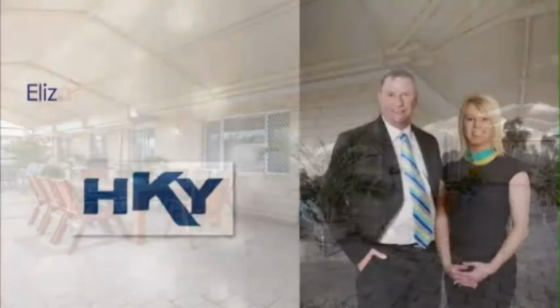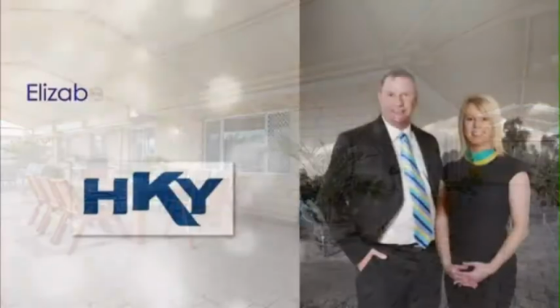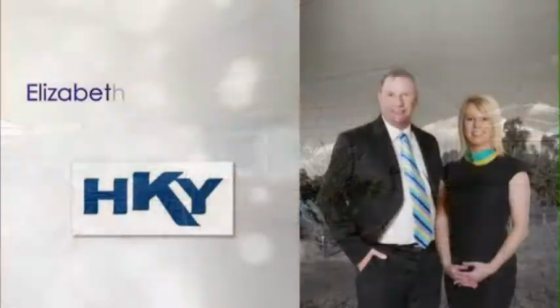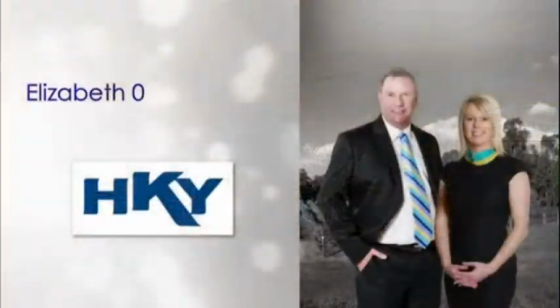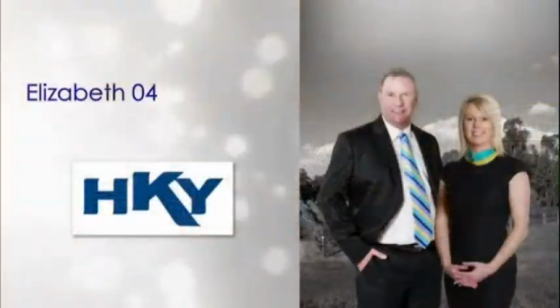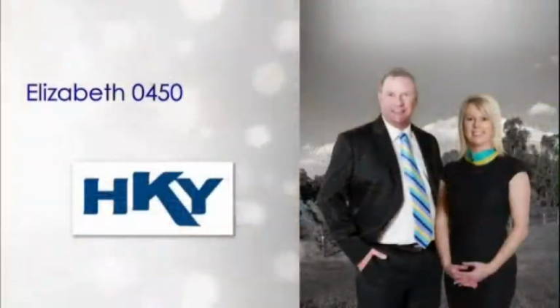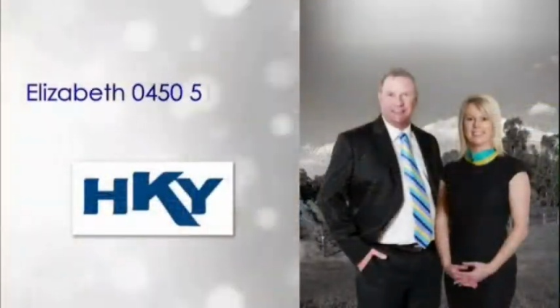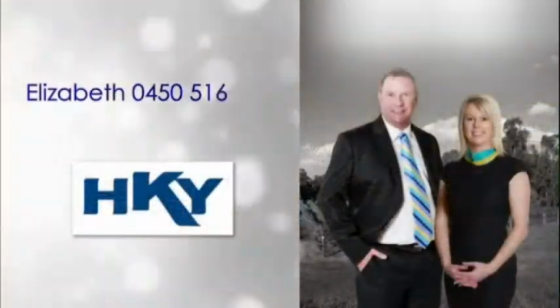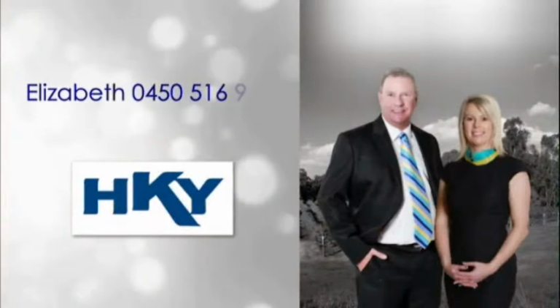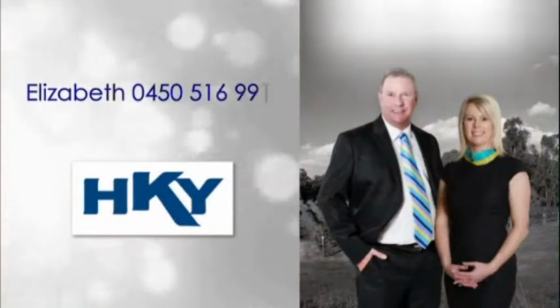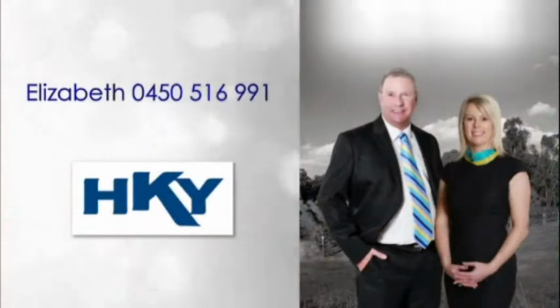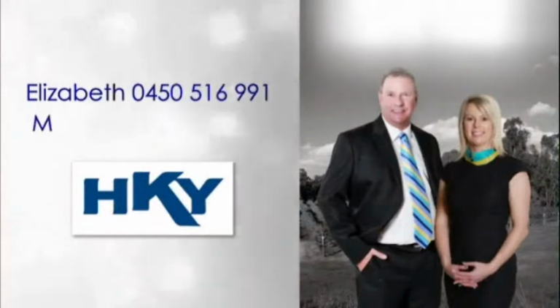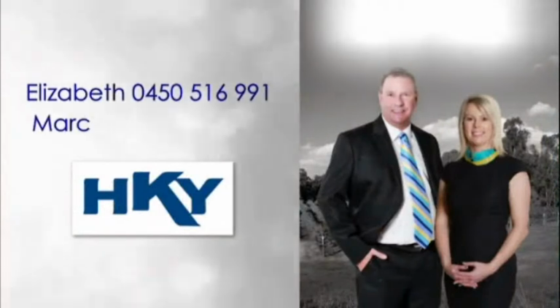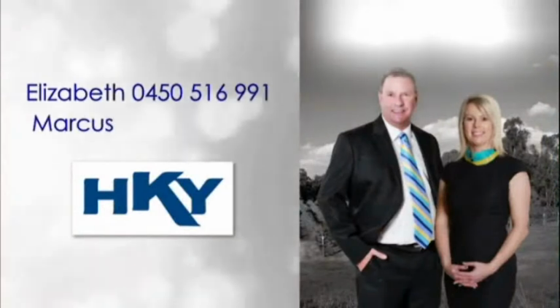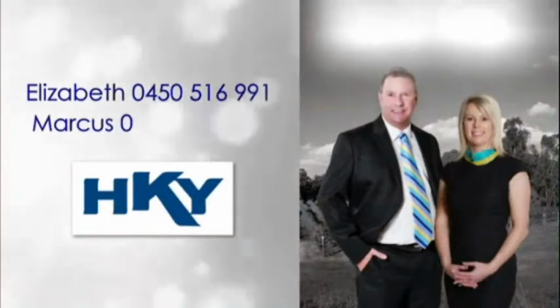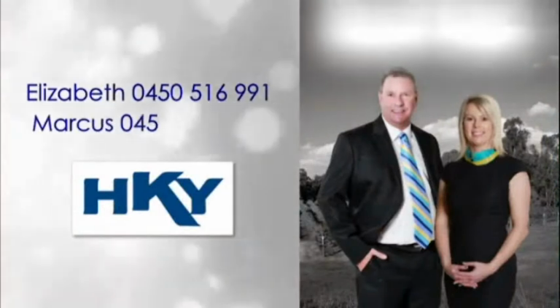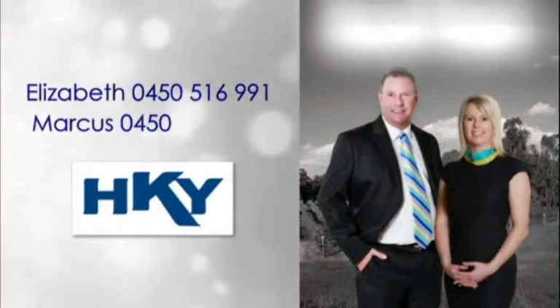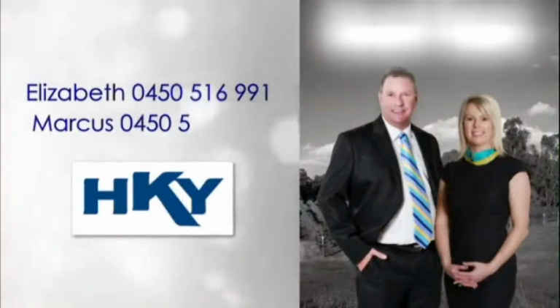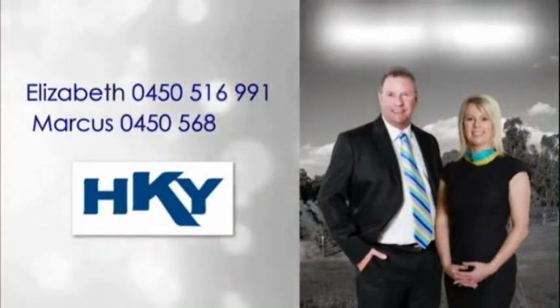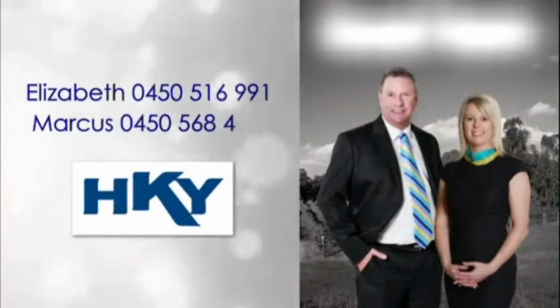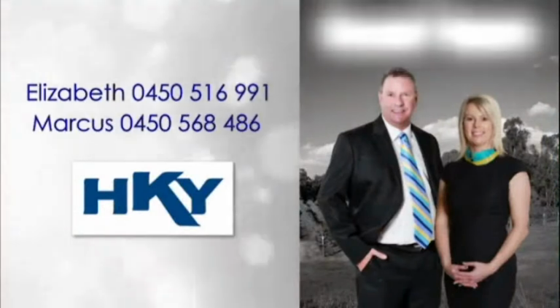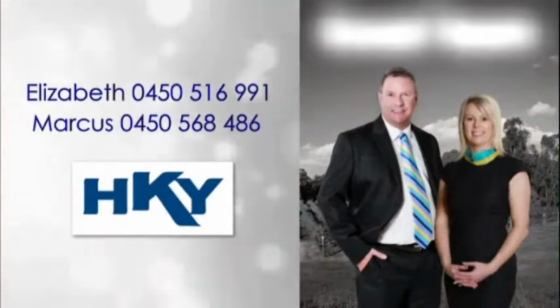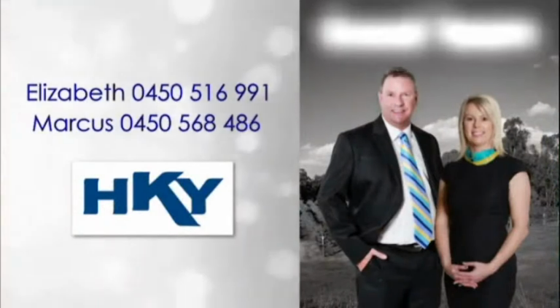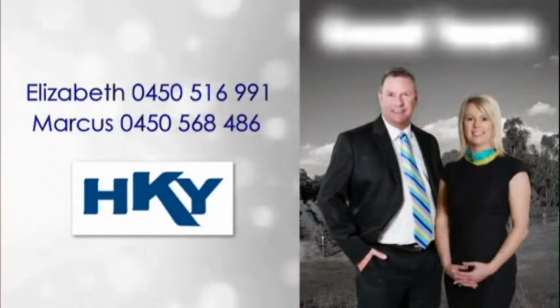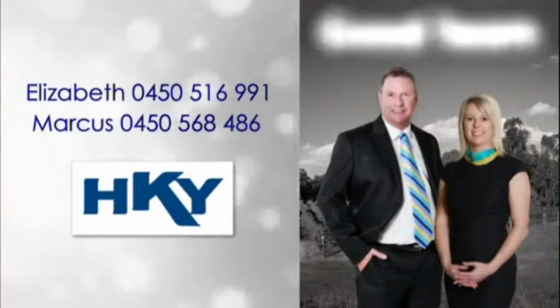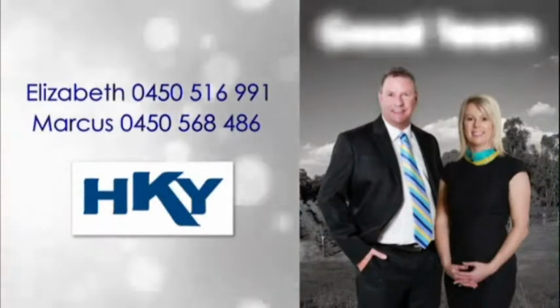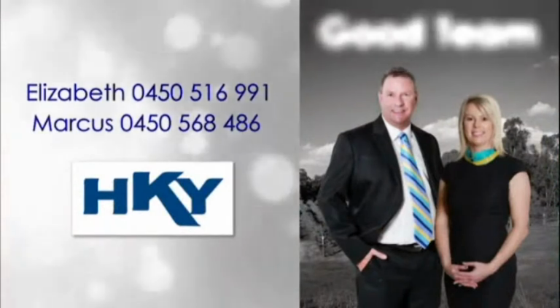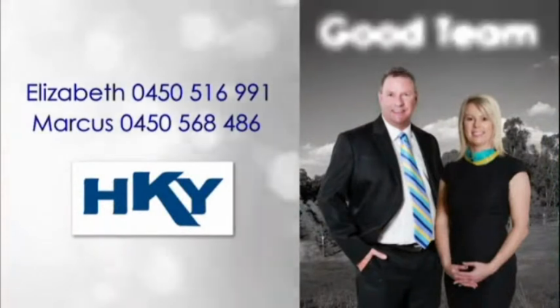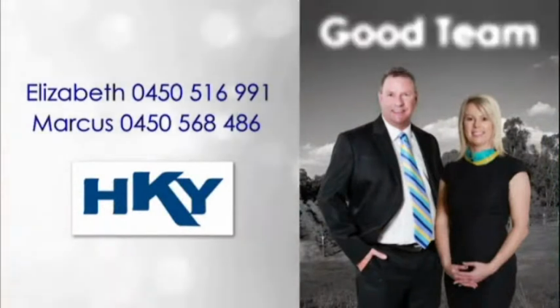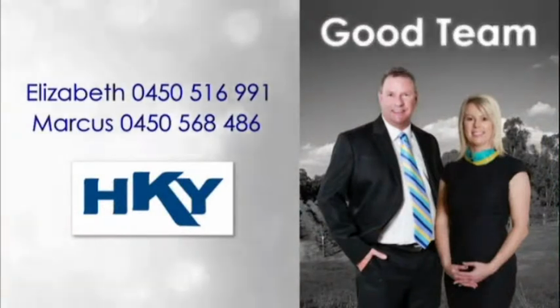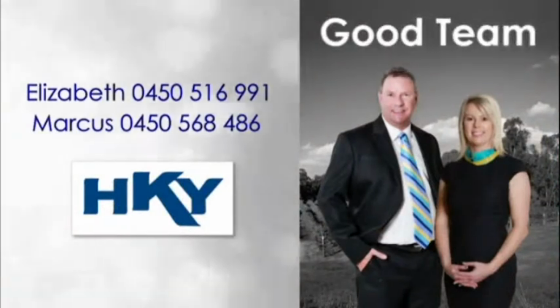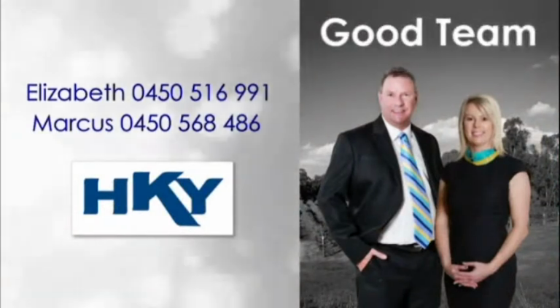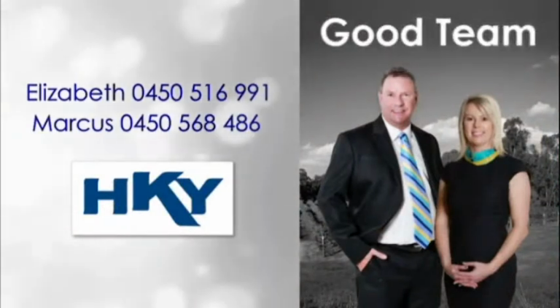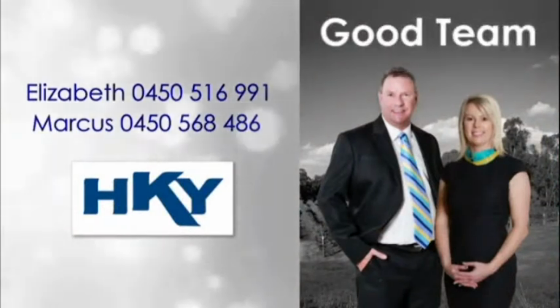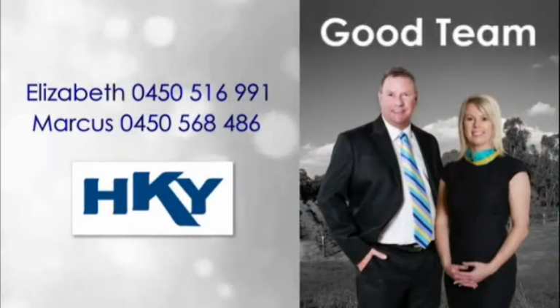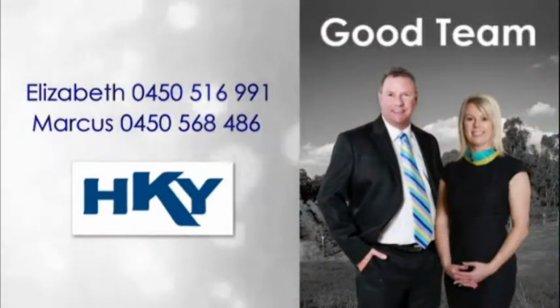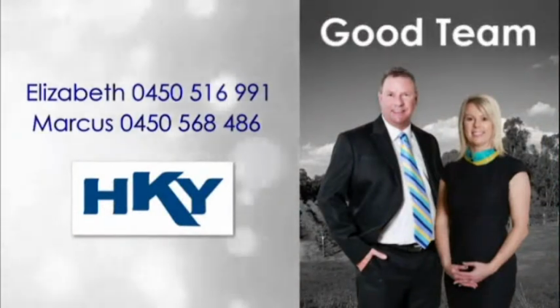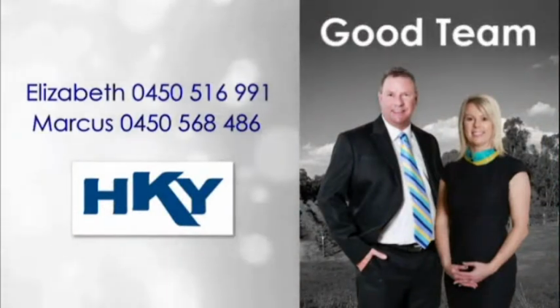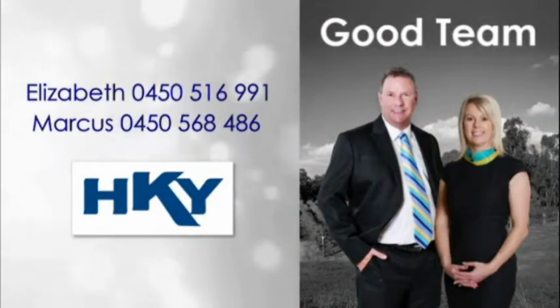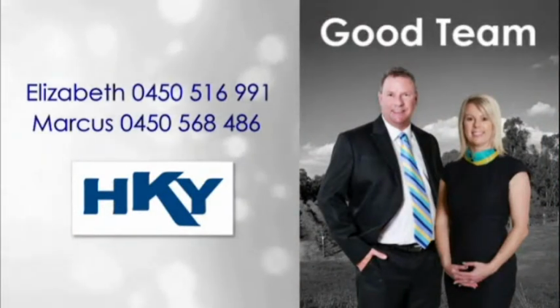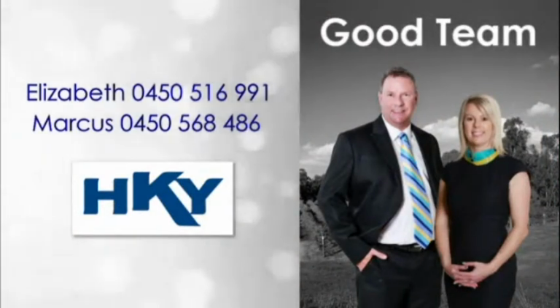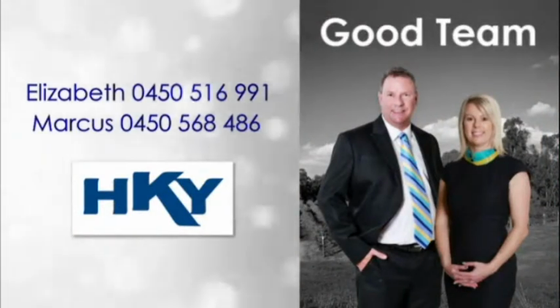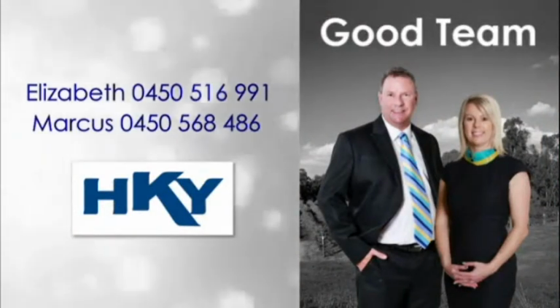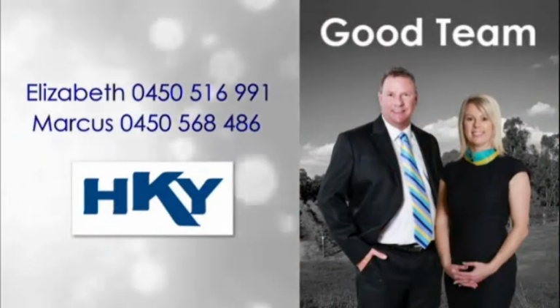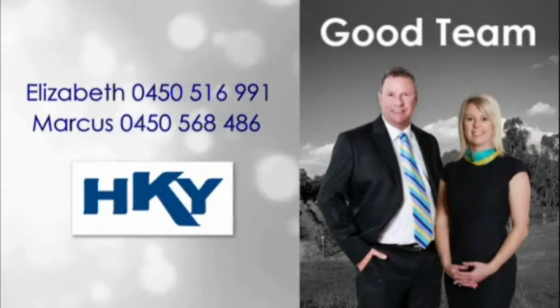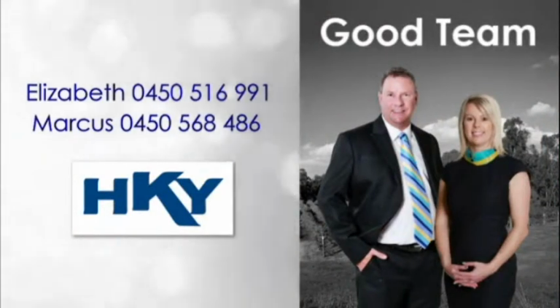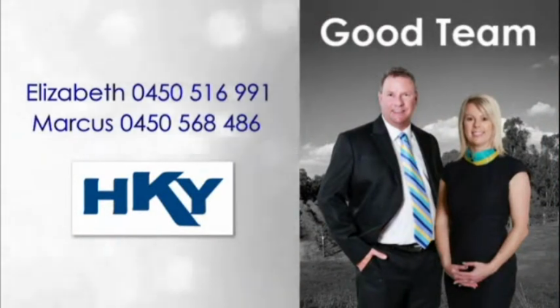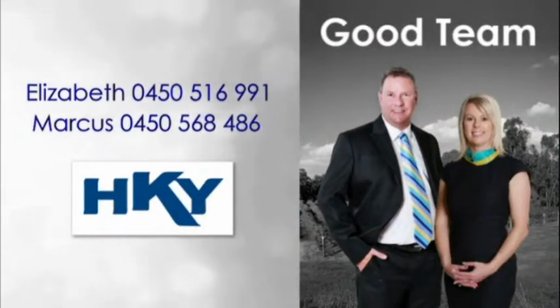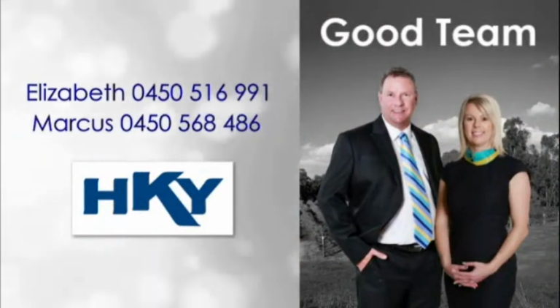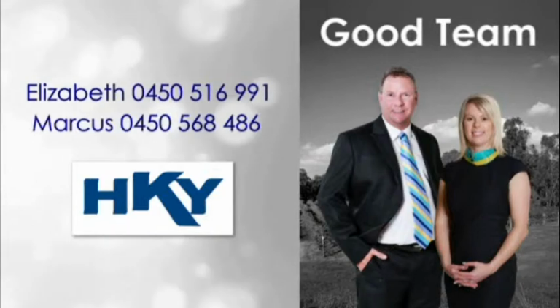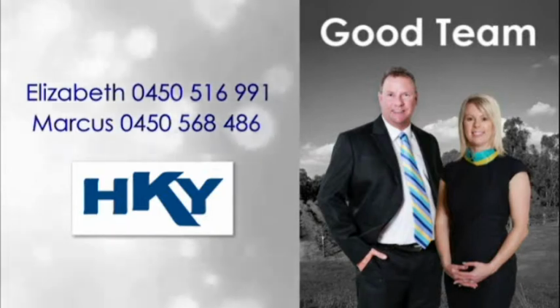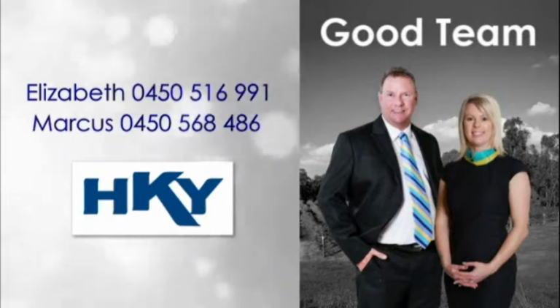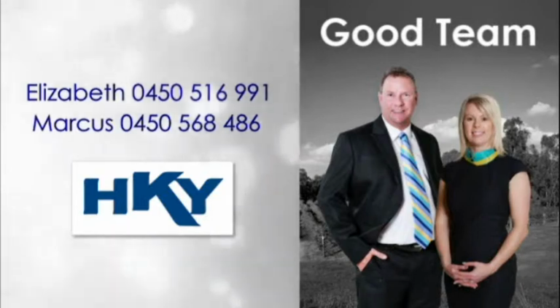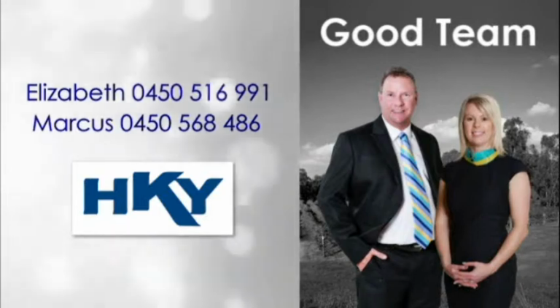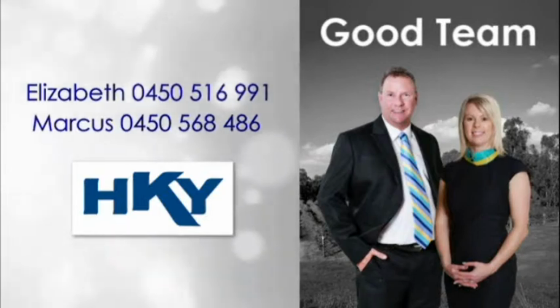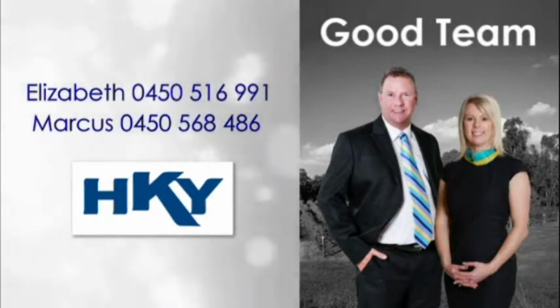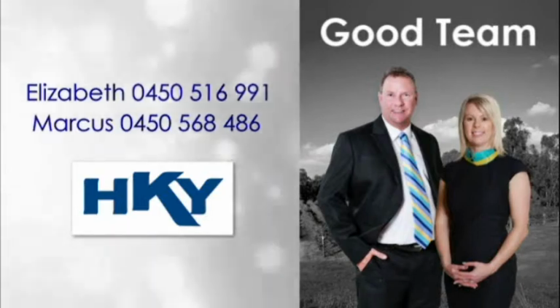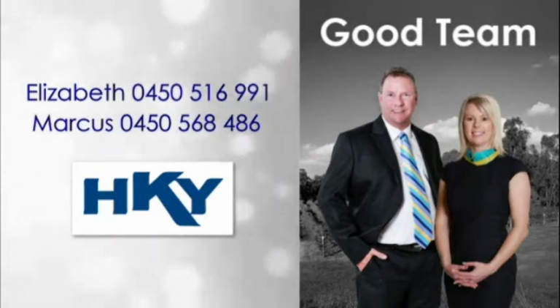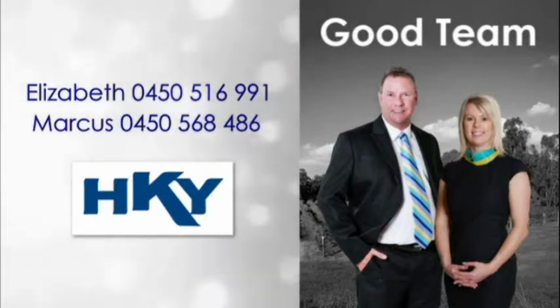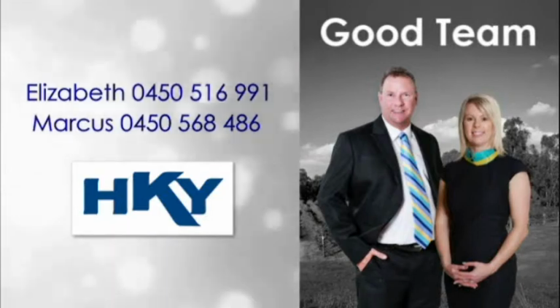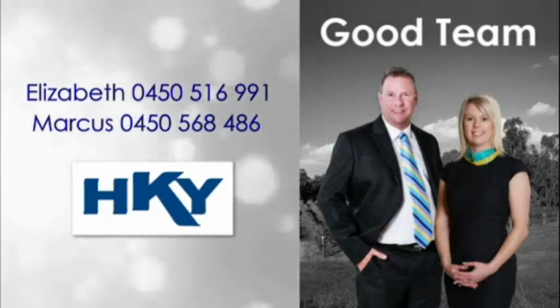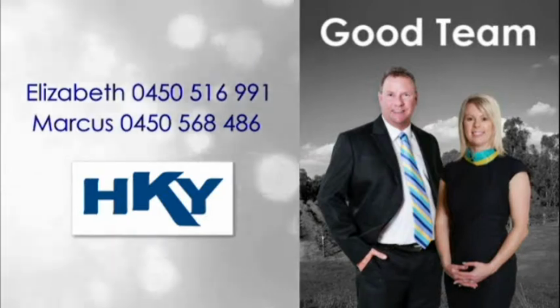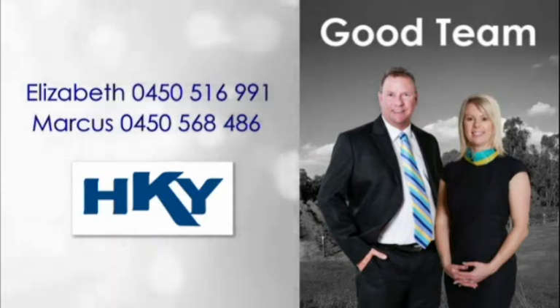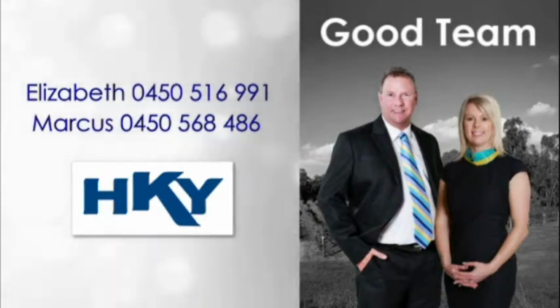For more detailed information, contact Elizabeth or Marcus of the team and reside in this privileged postcode today.